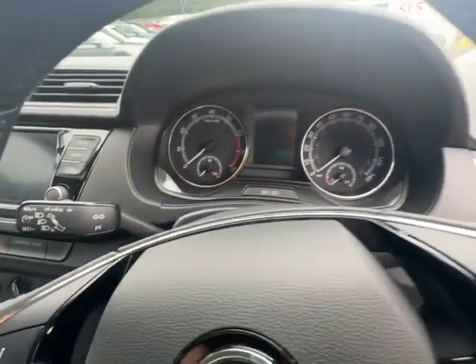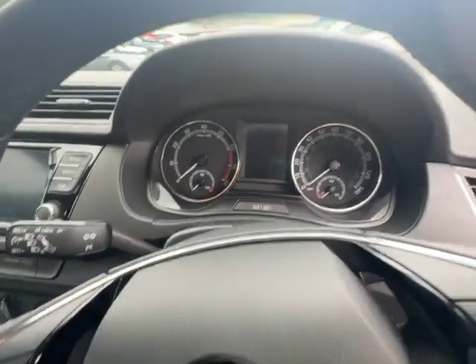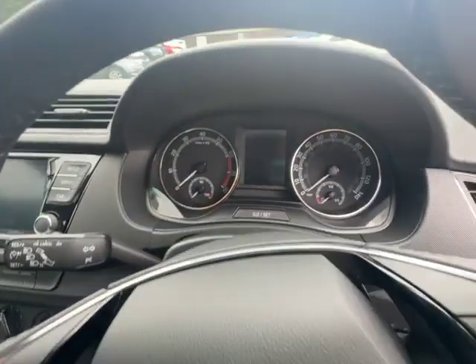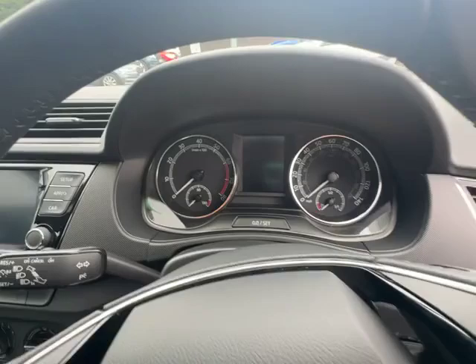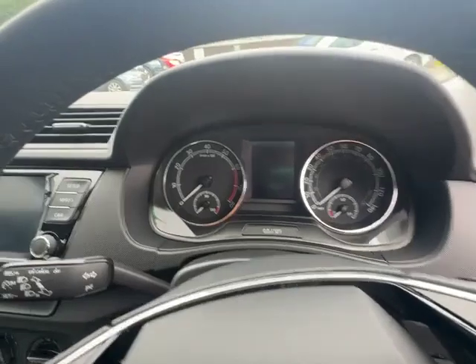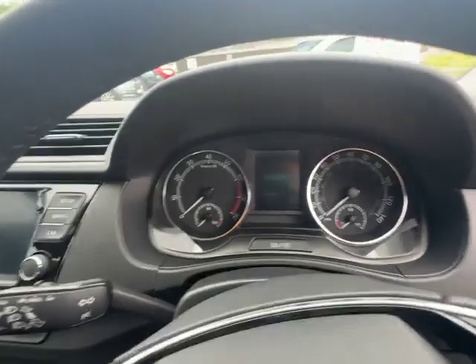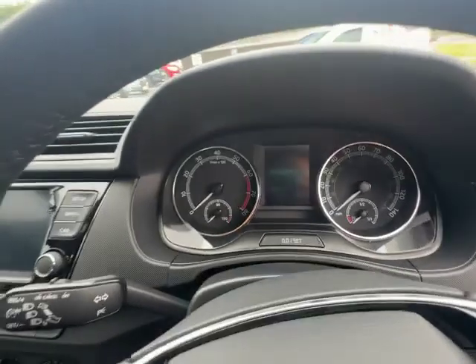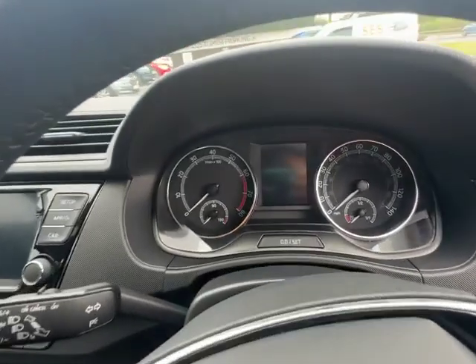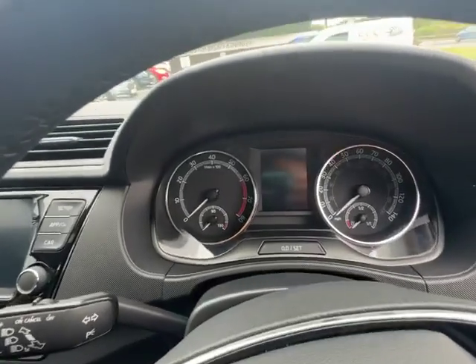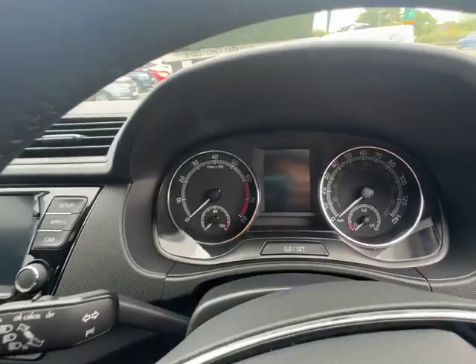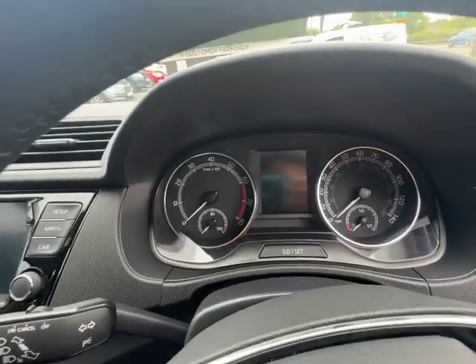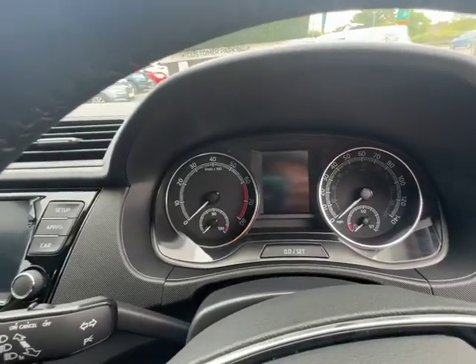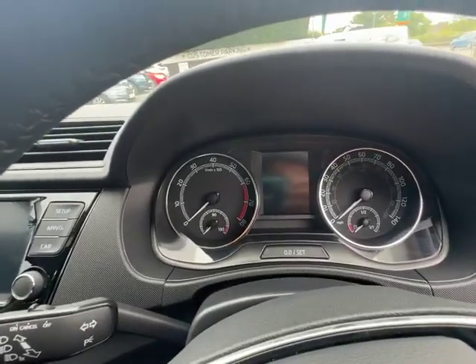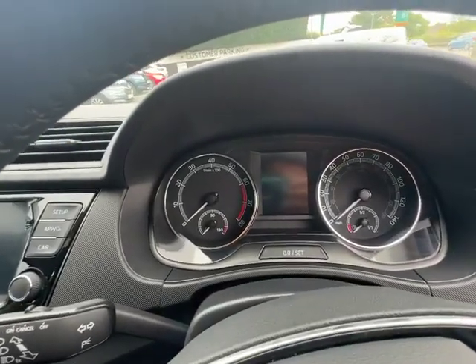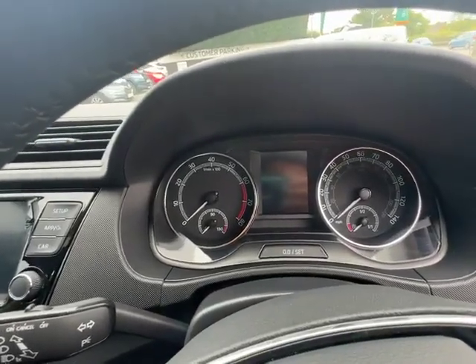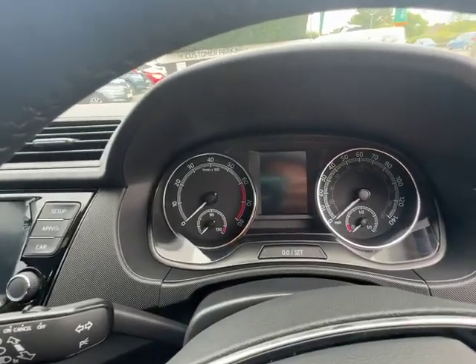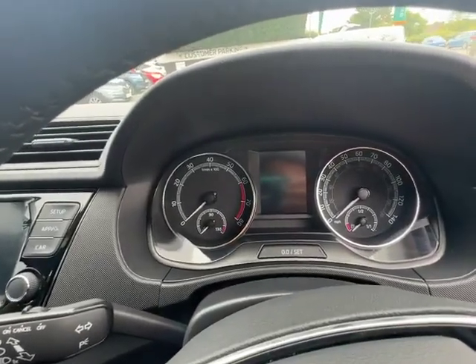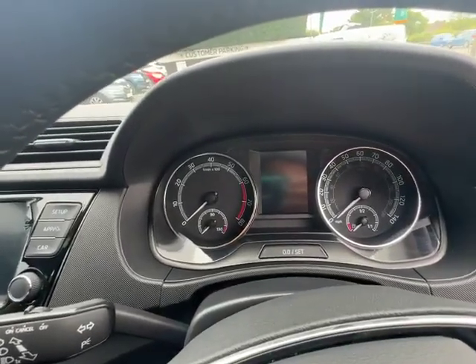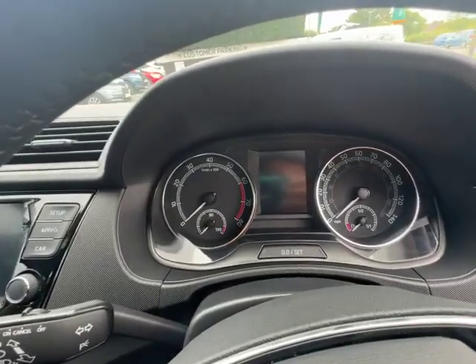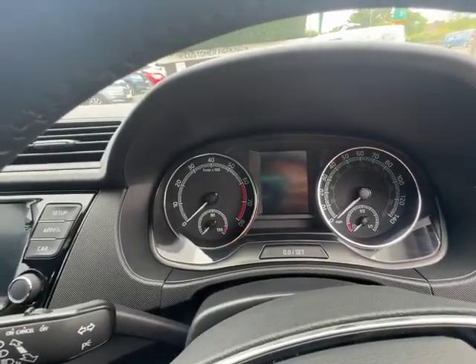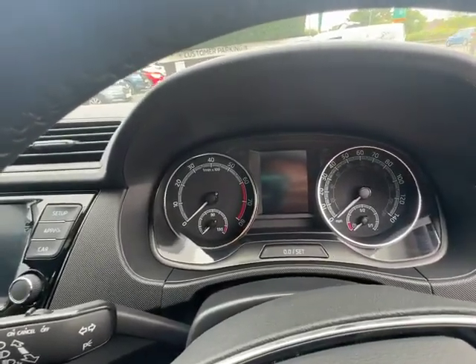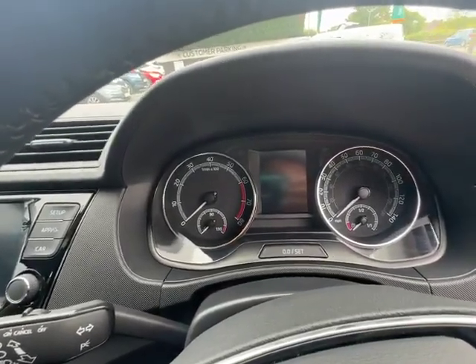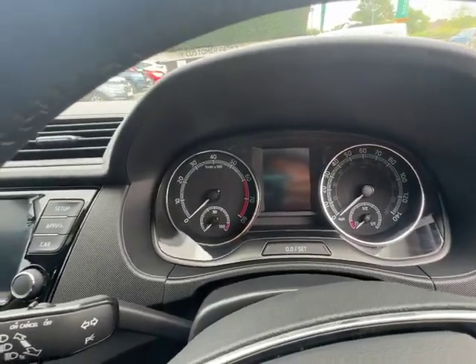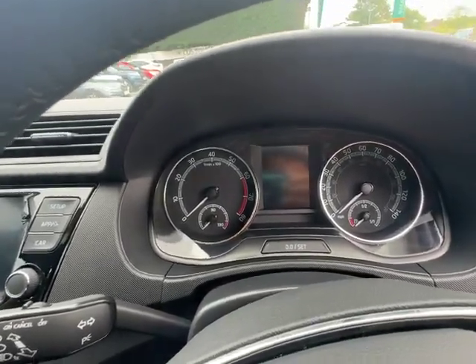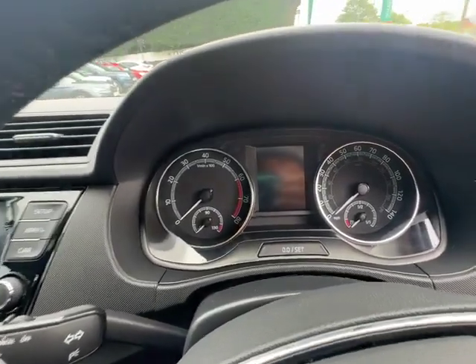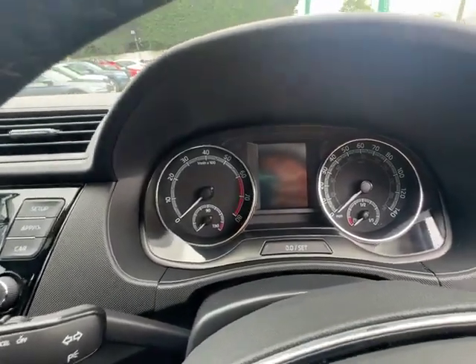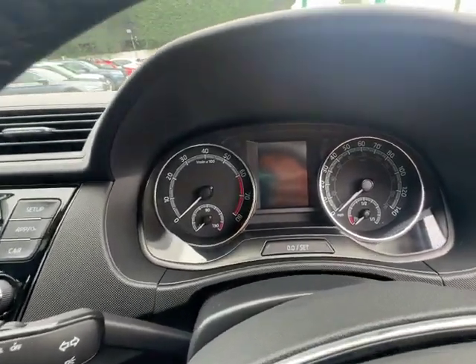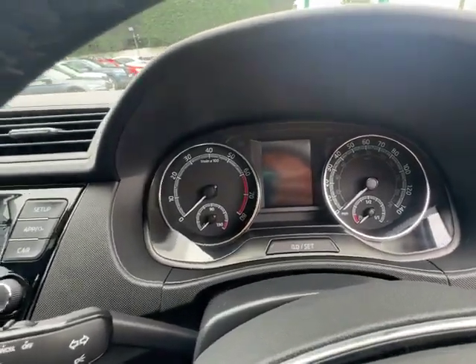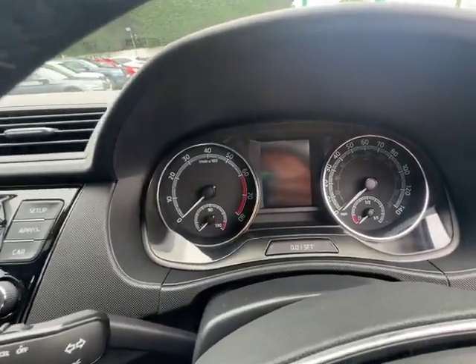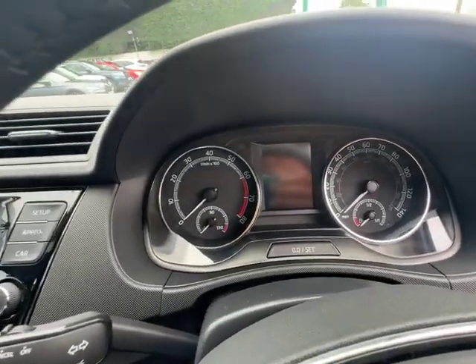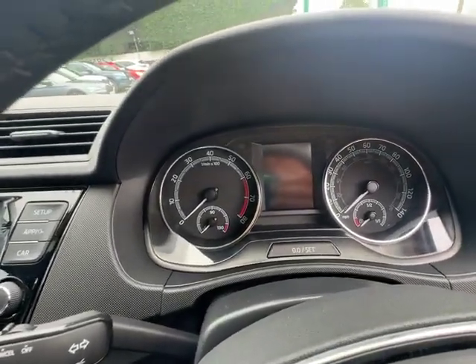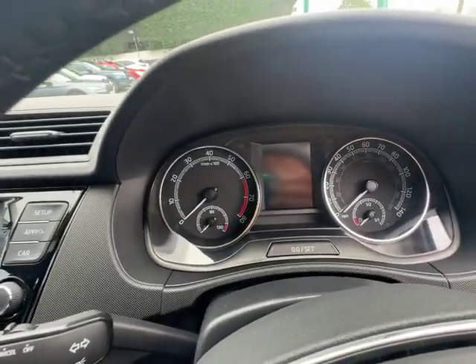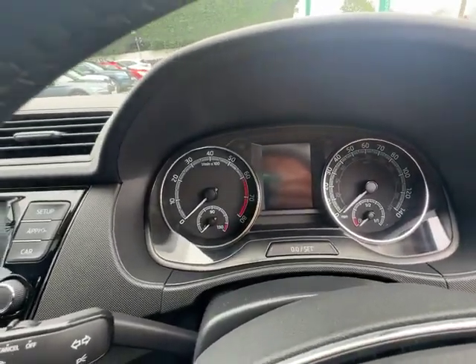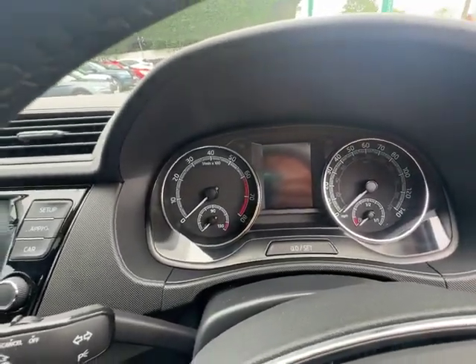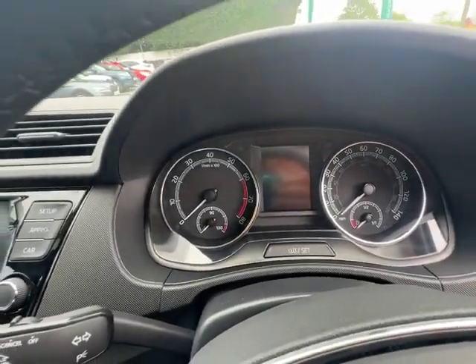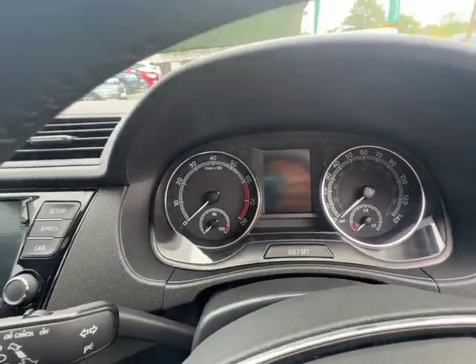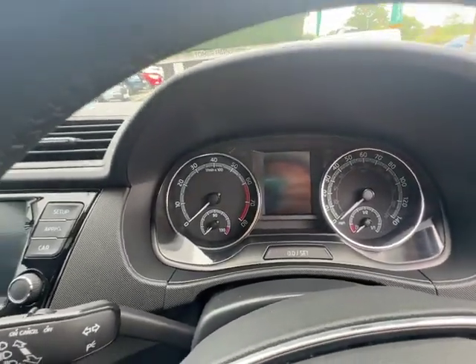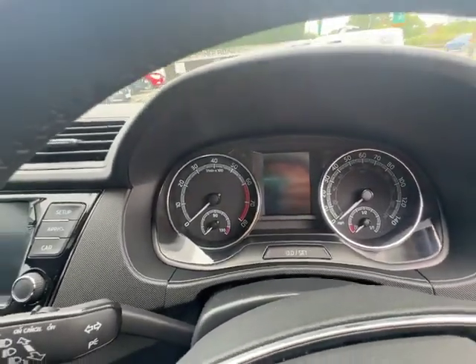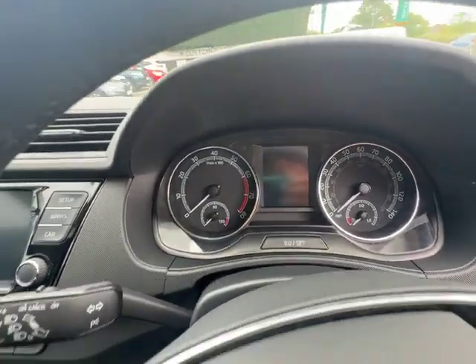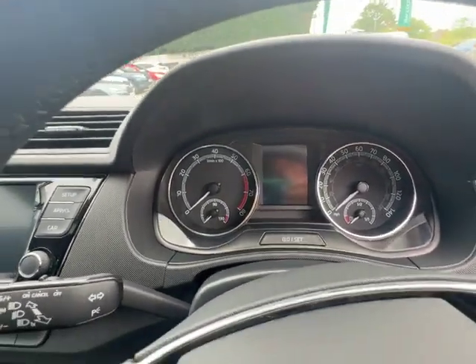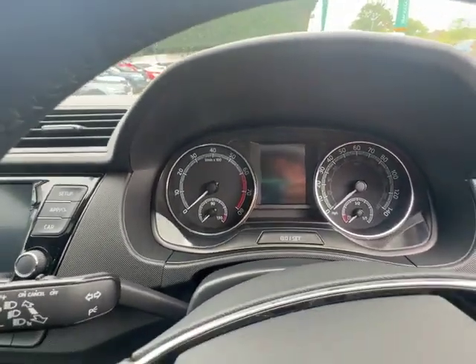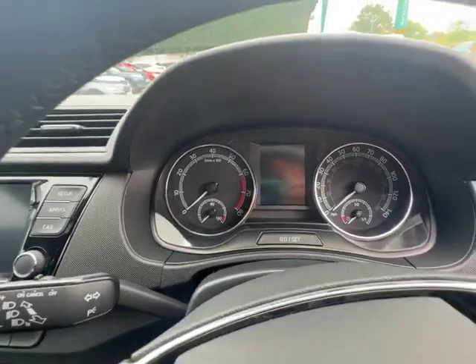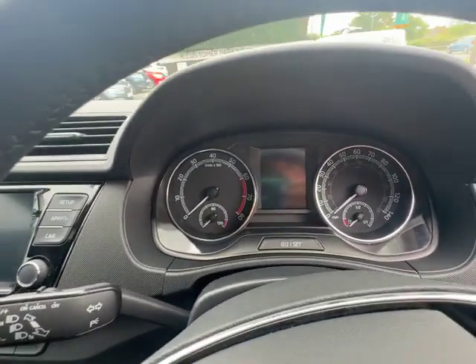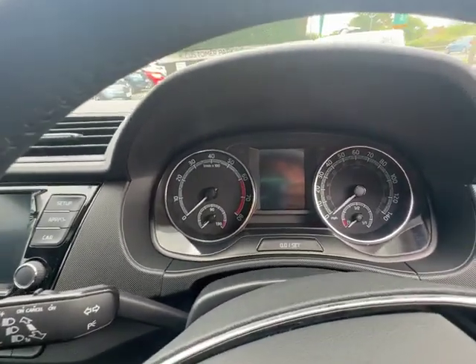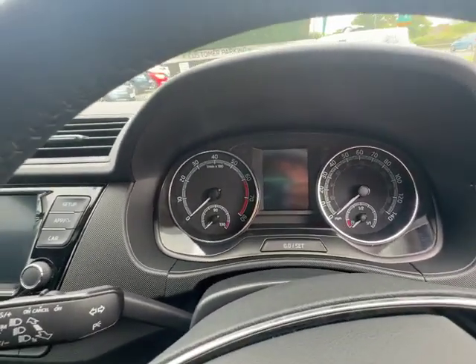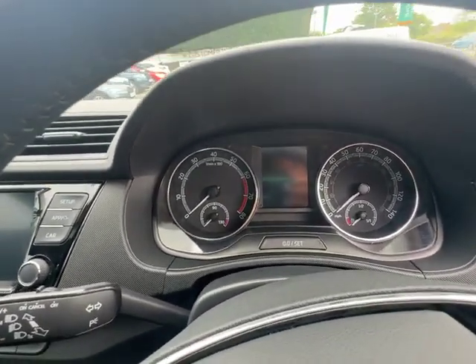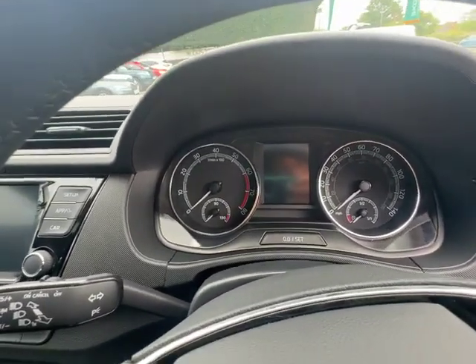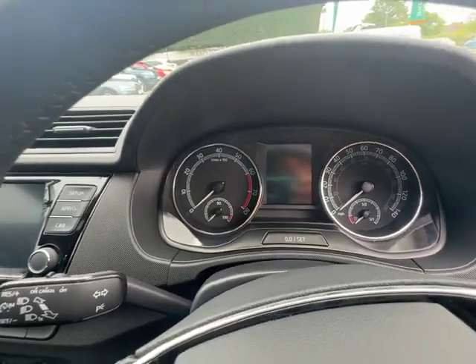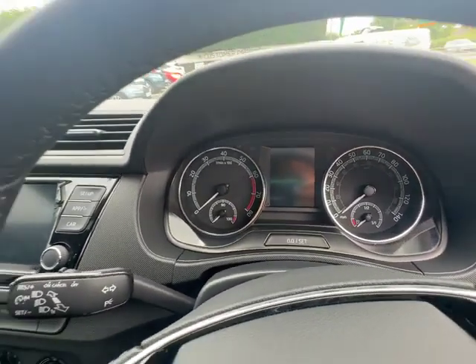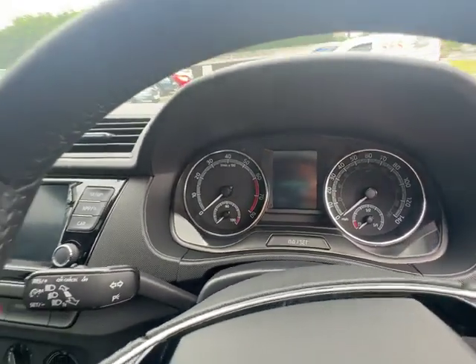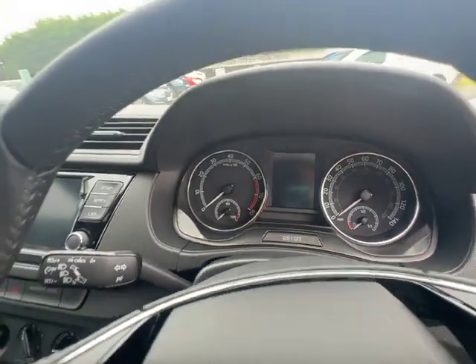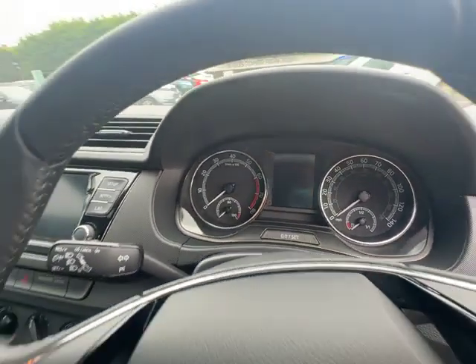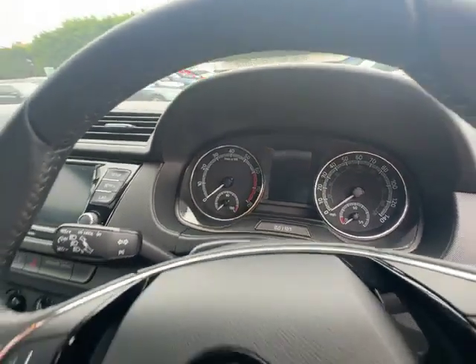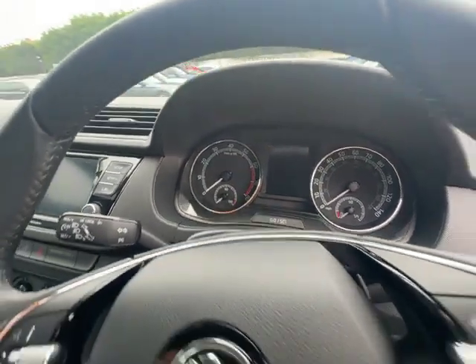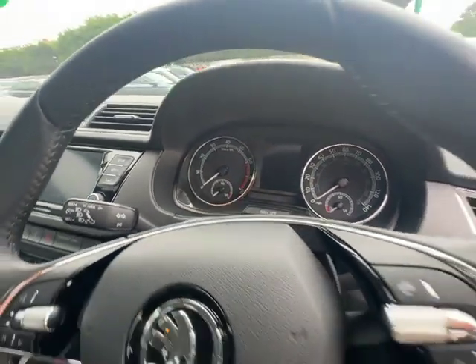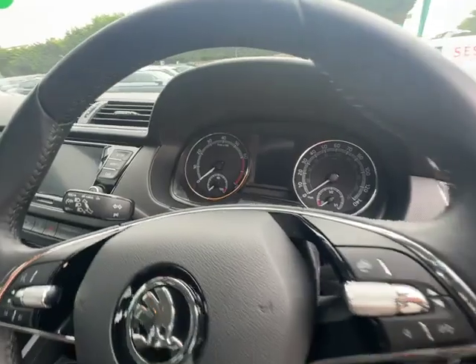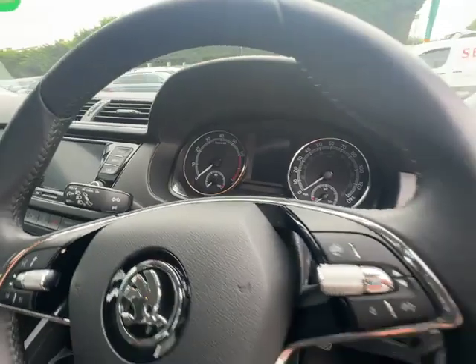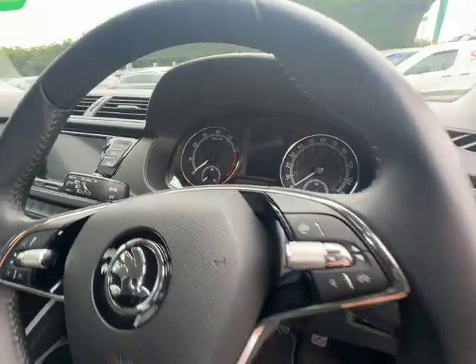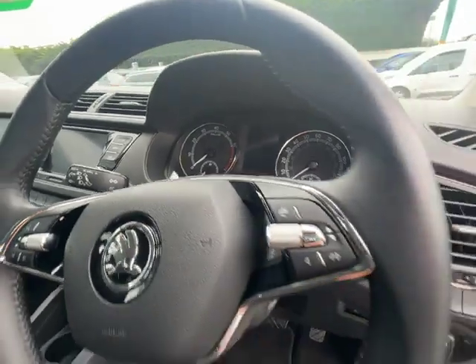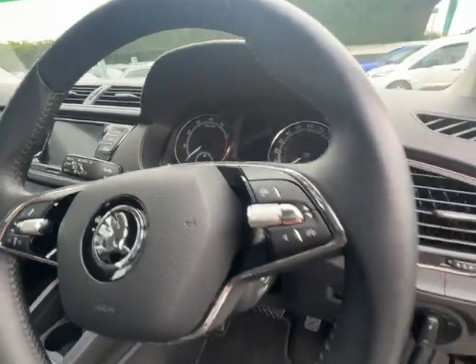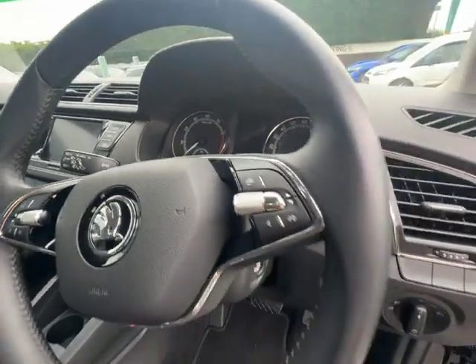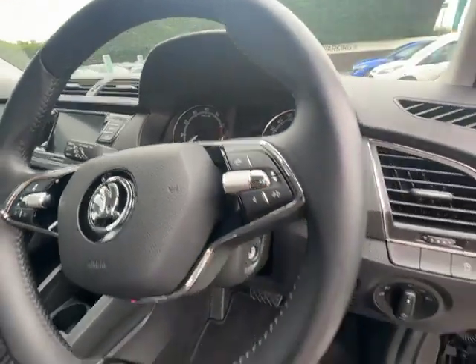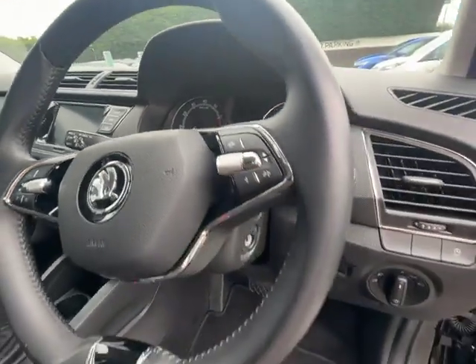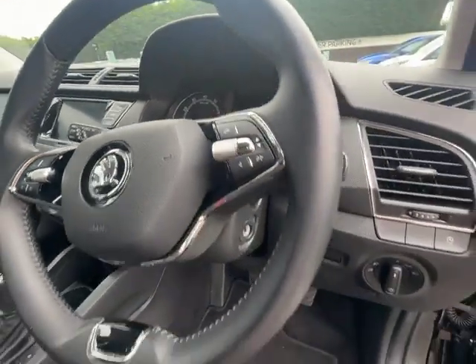And then your analog cockpit with your digital screen in the centre, which can be used to display the speed of the vehicle as well.